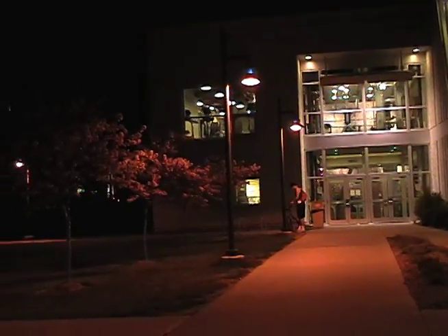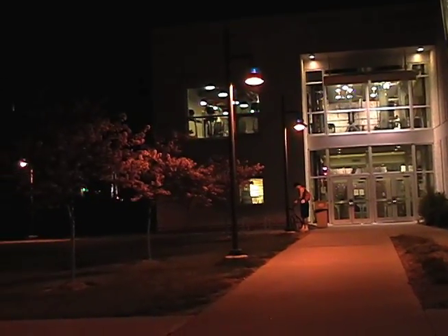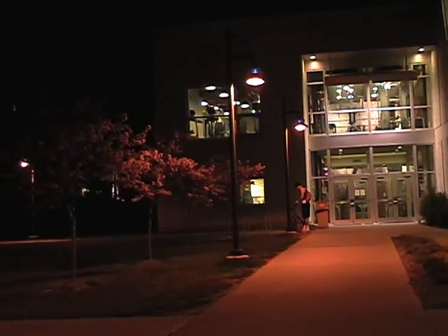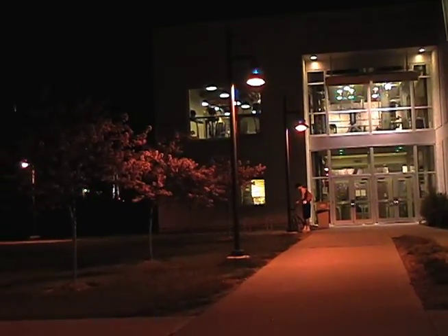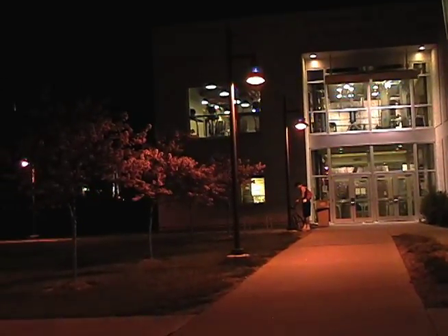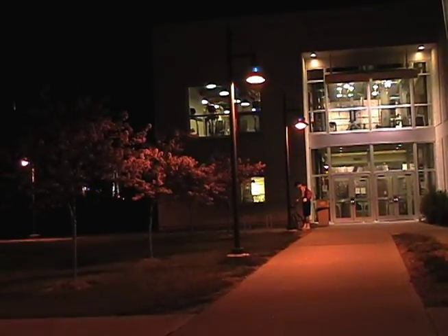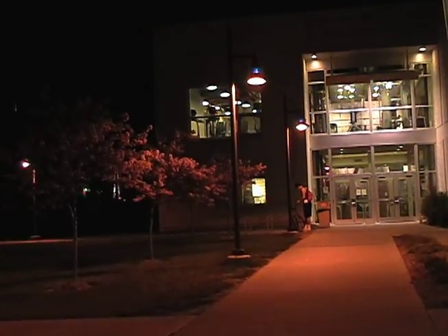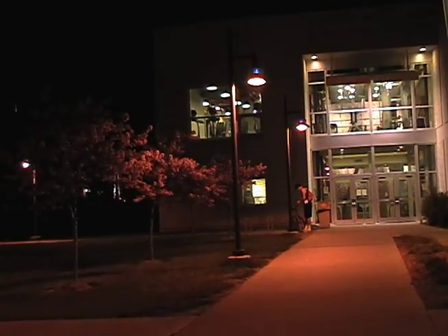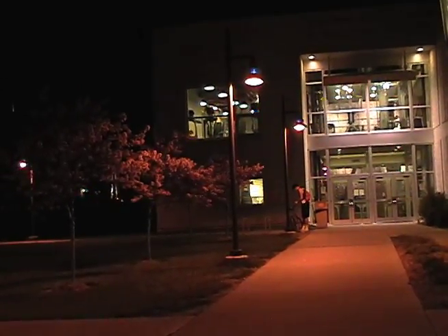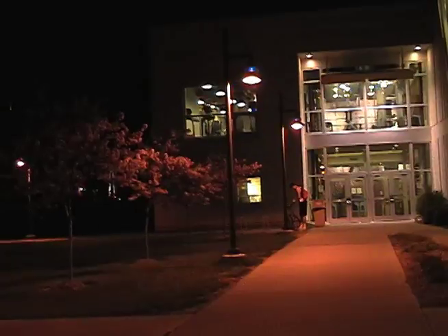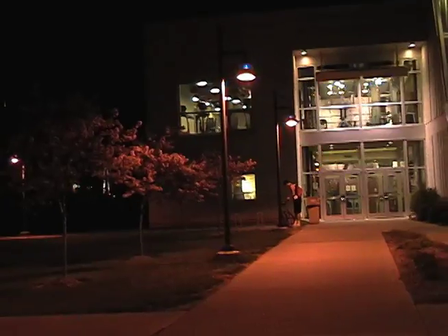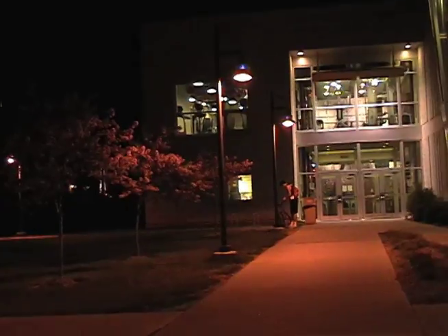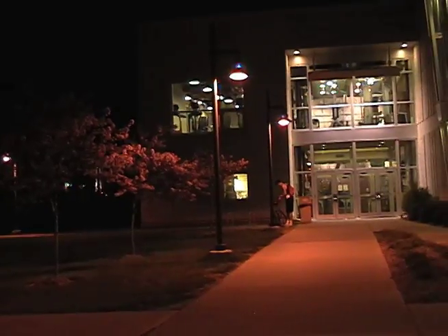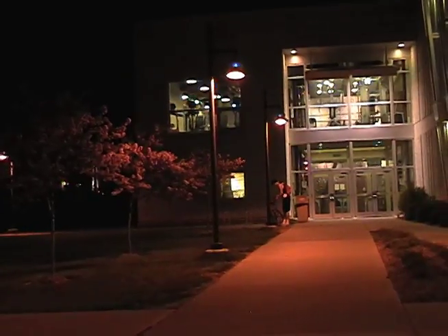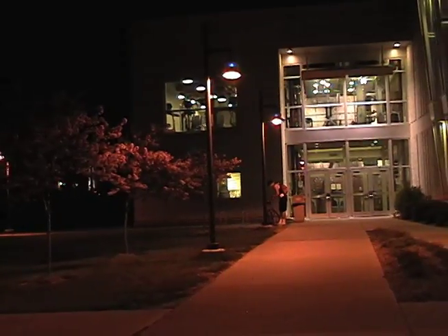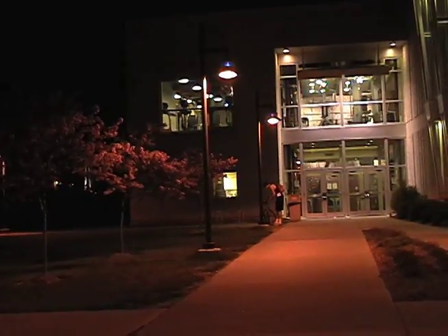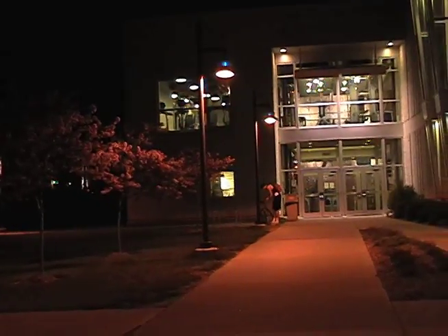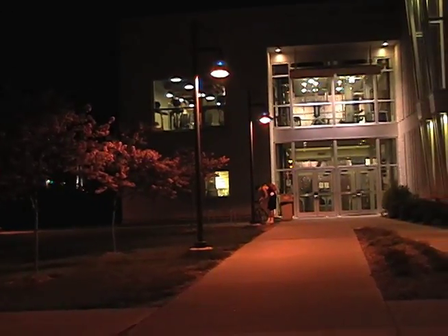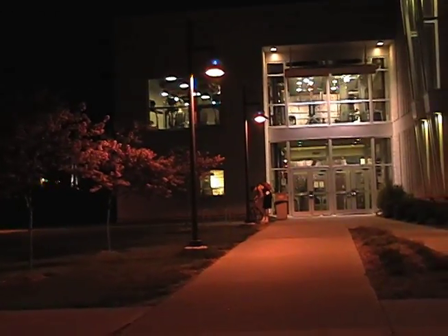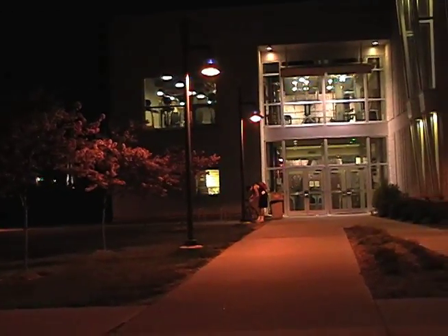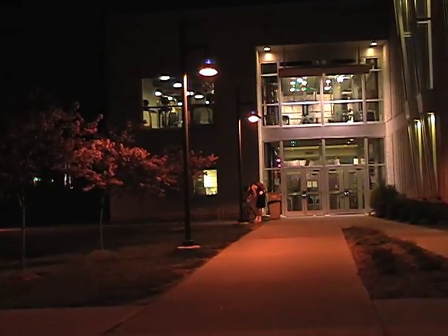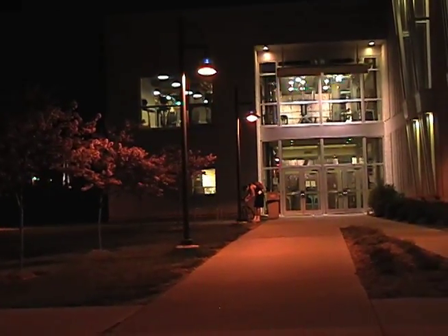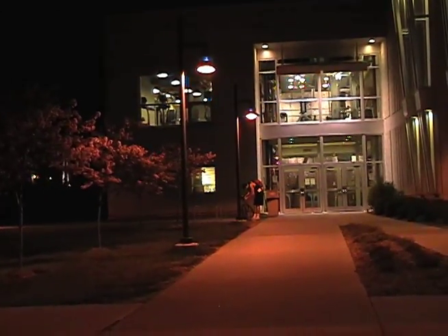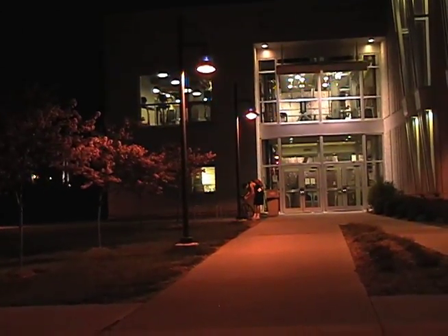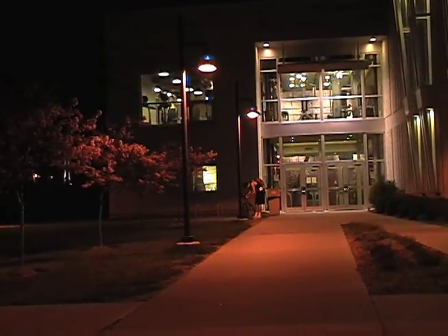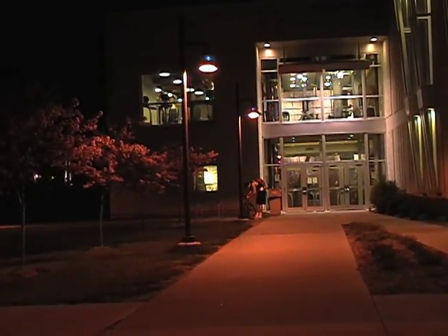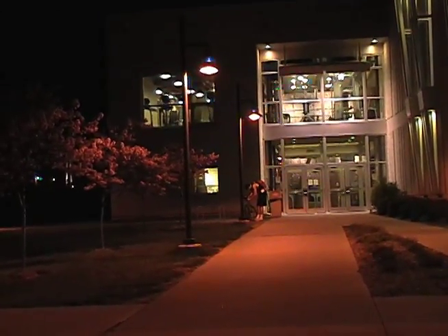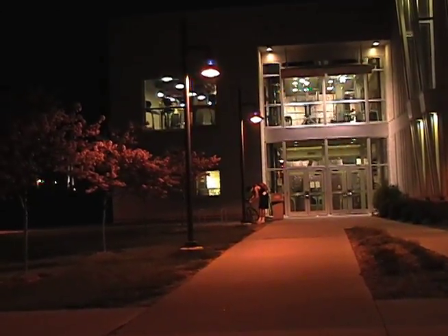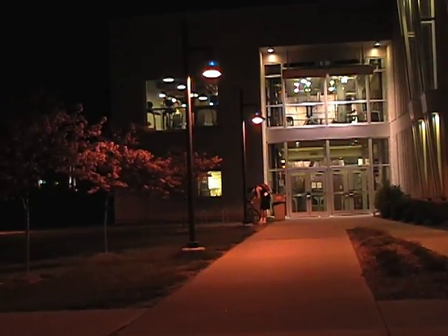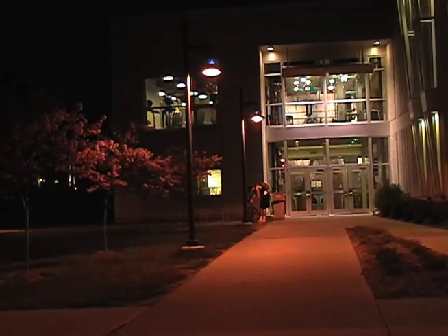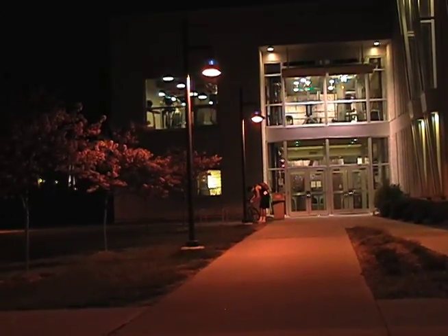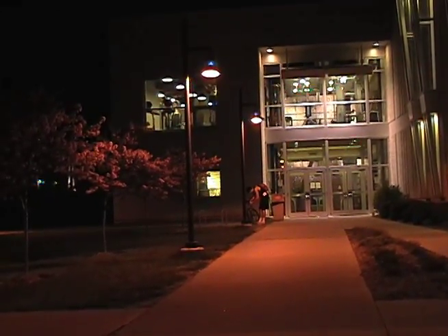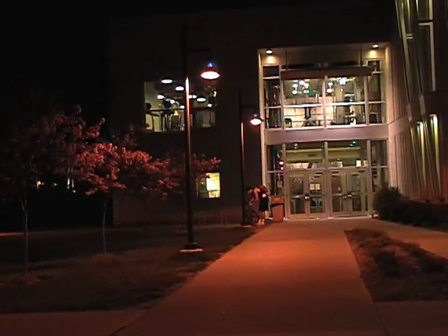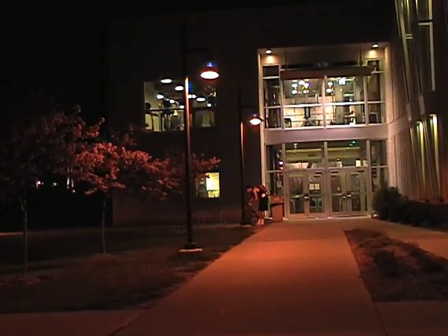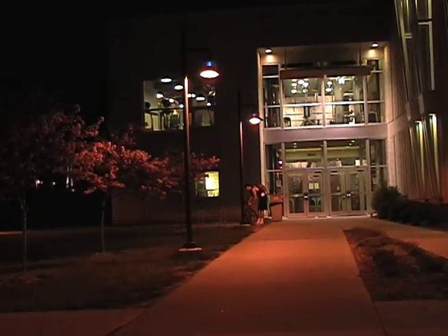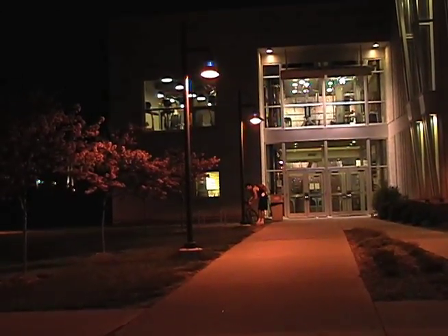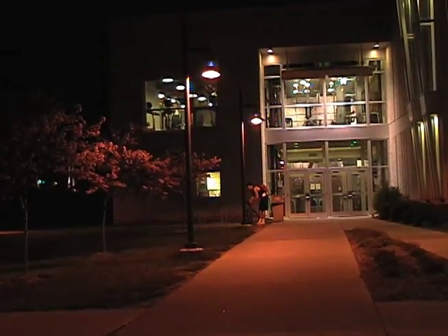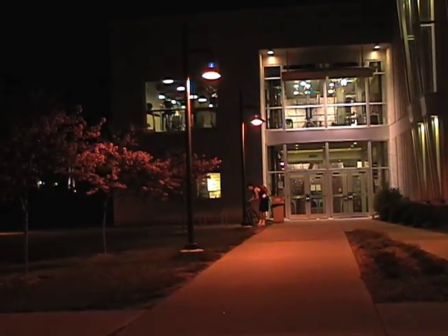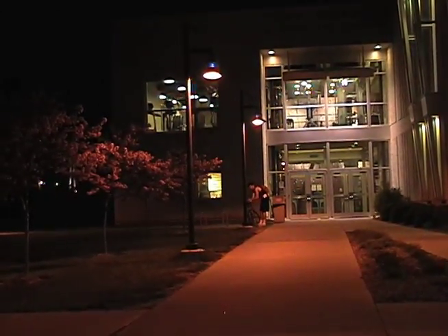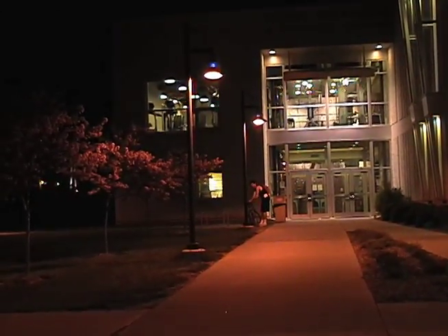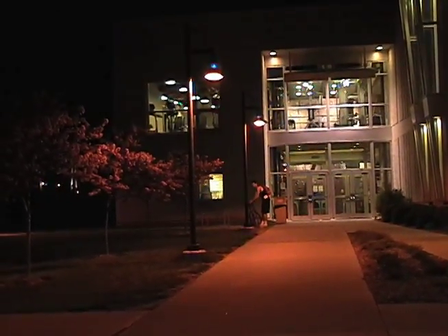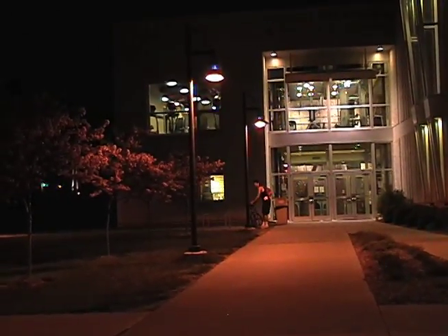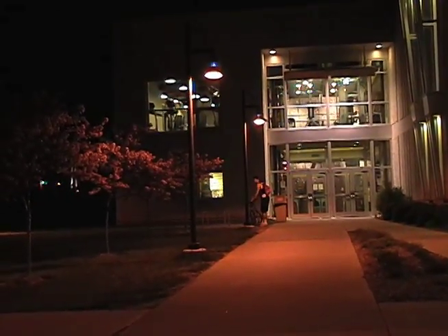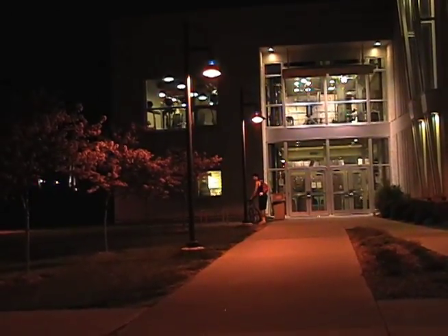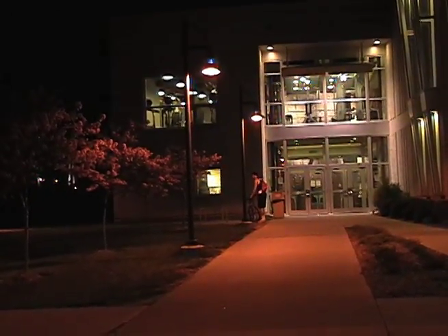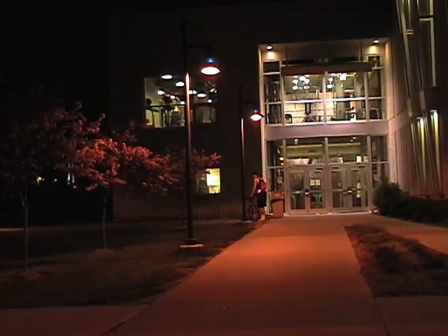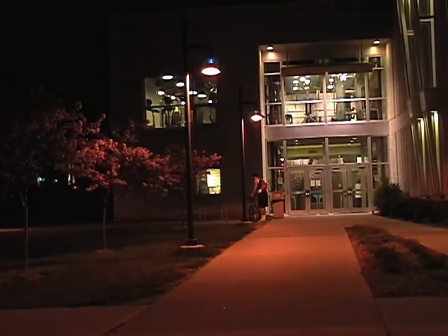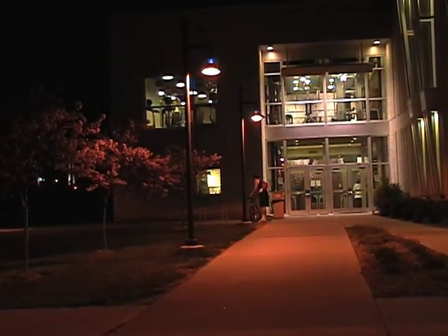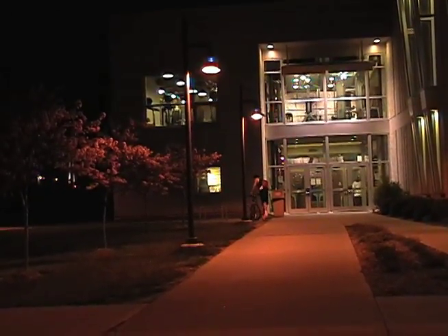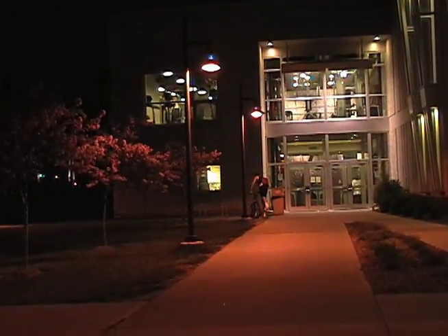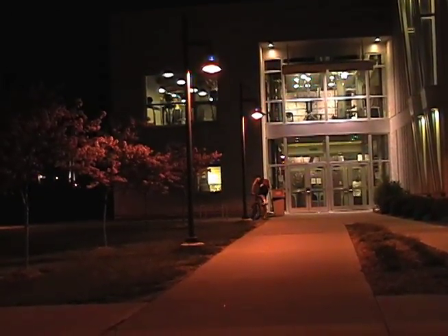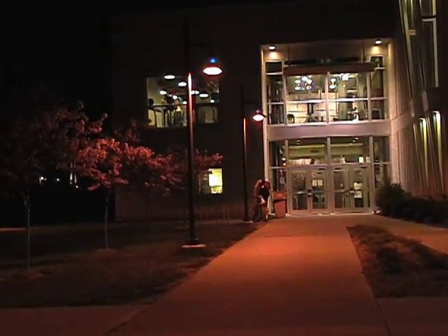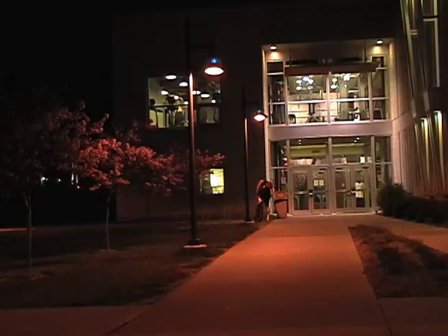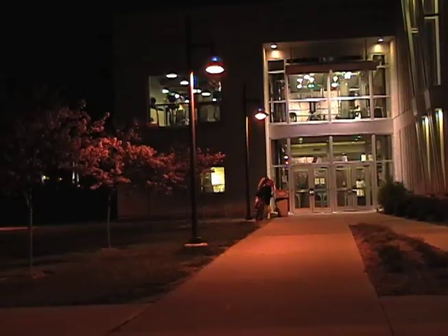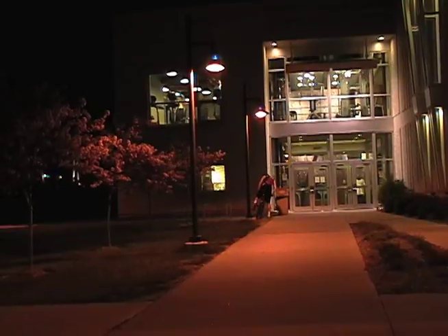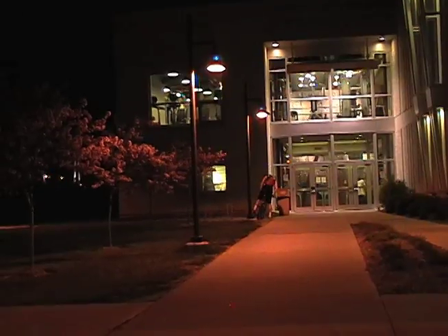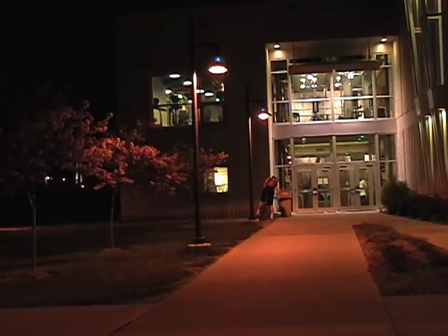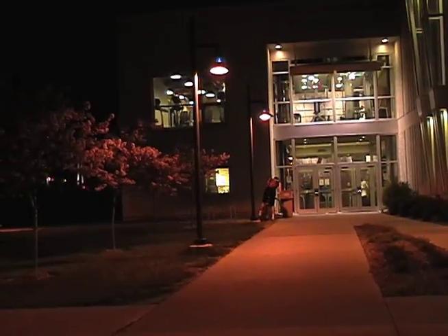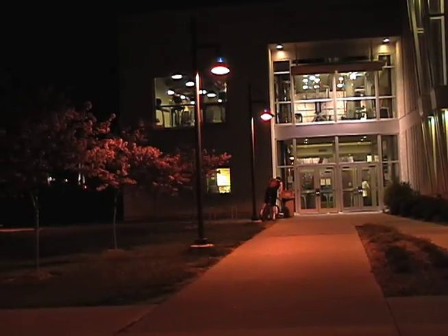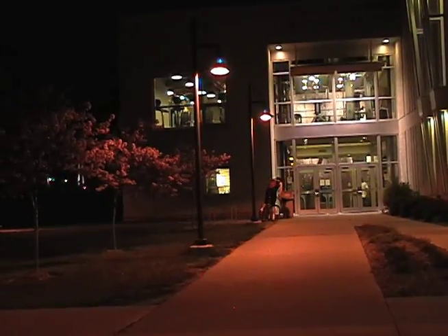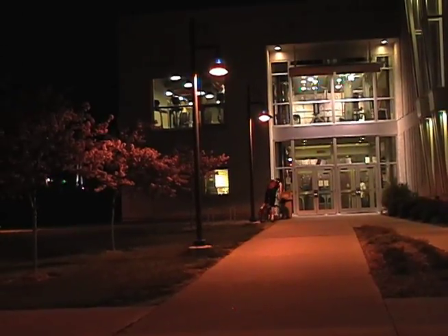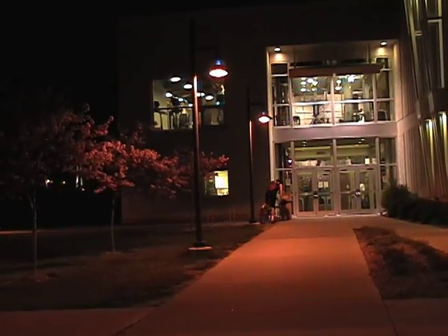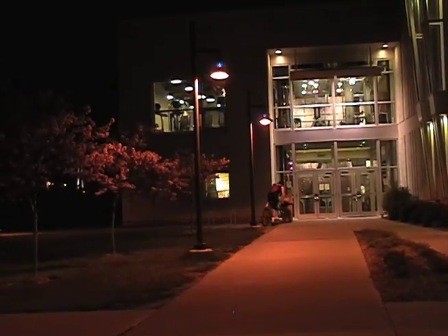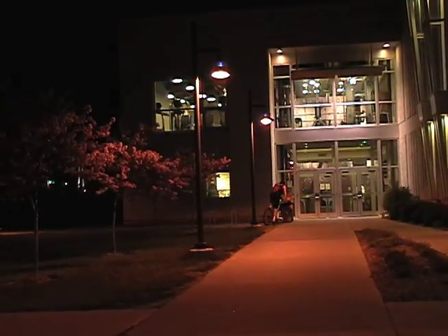The SRWC has been serving students and will continue to provide health and fitness to all those who choose it.